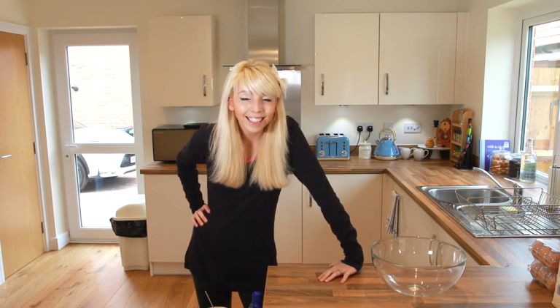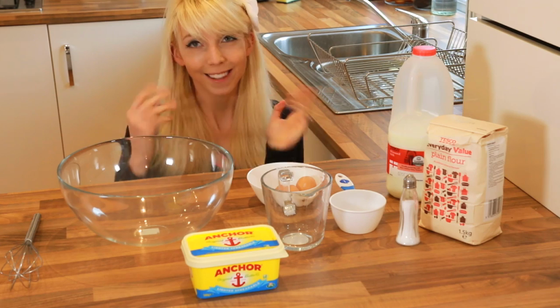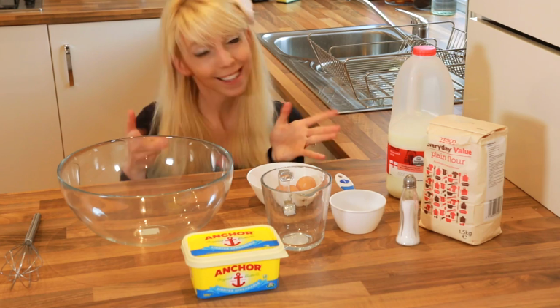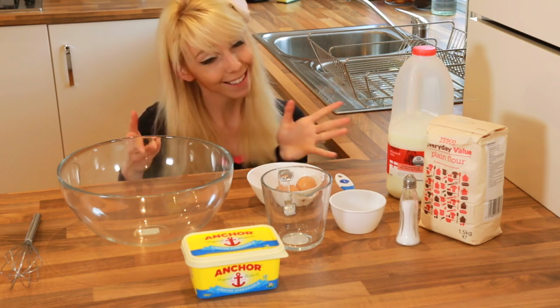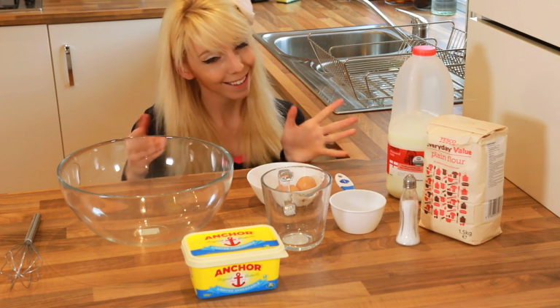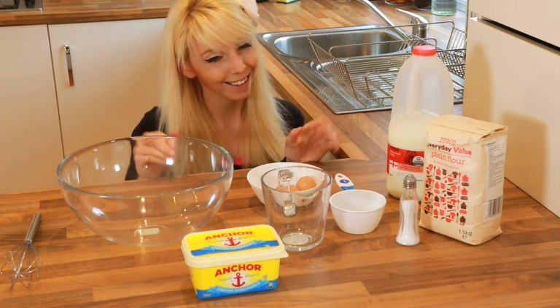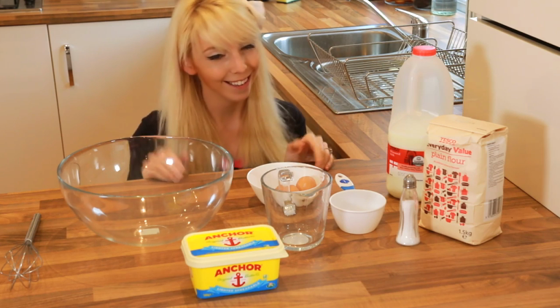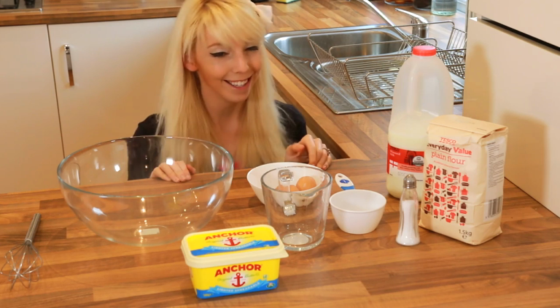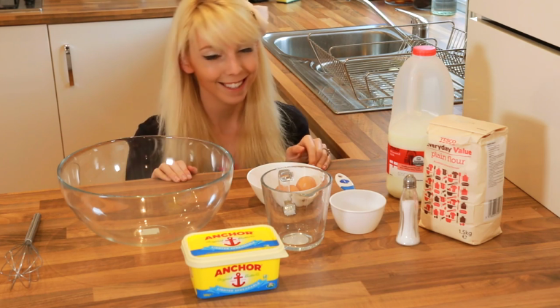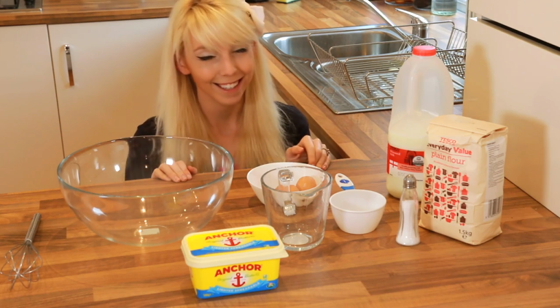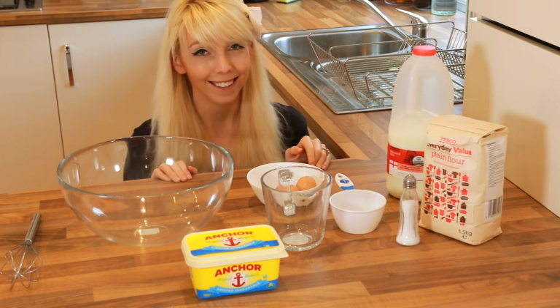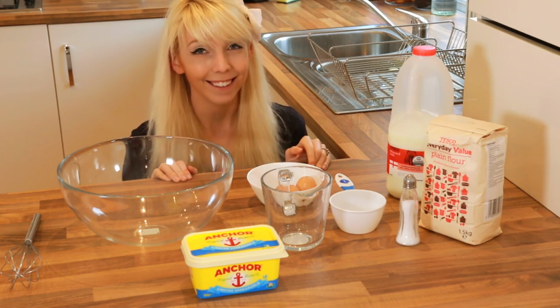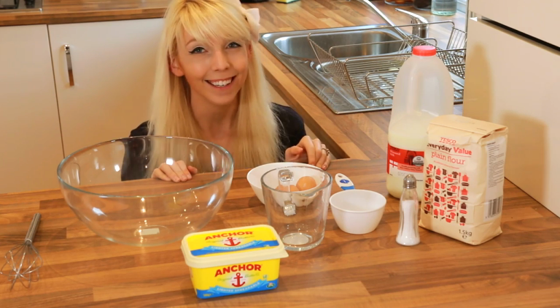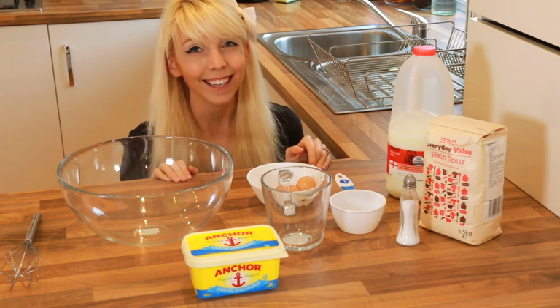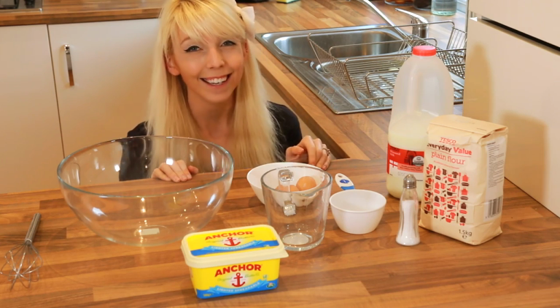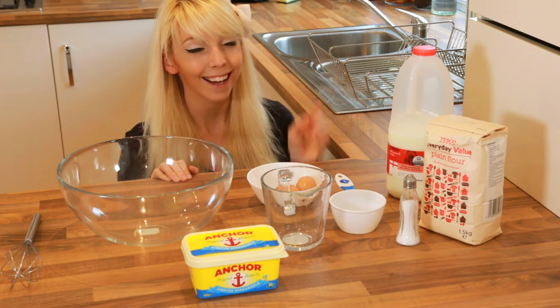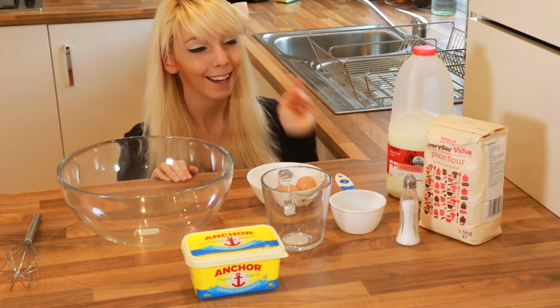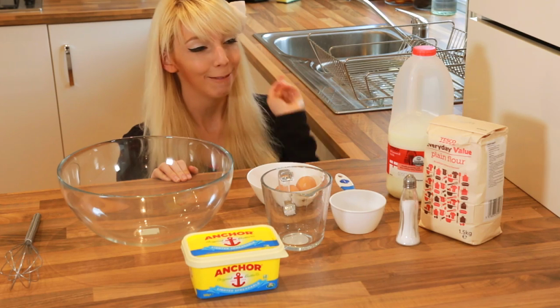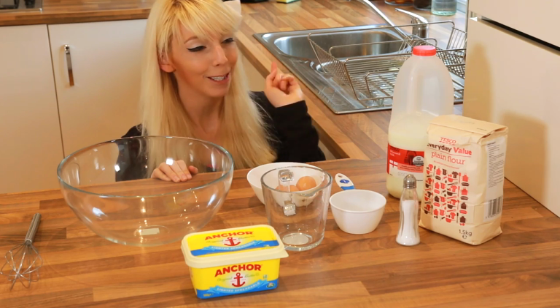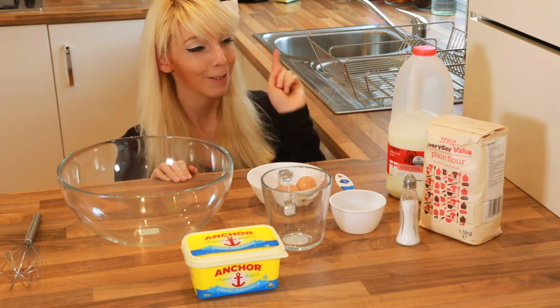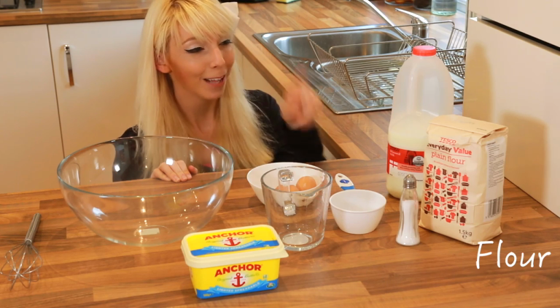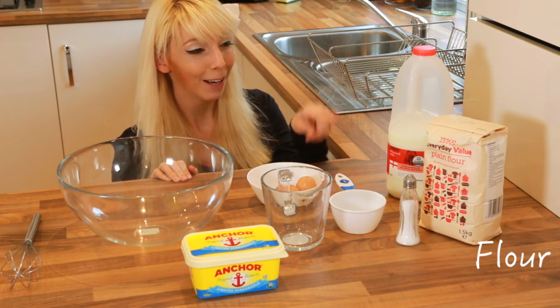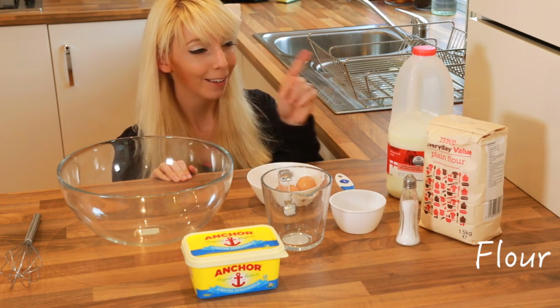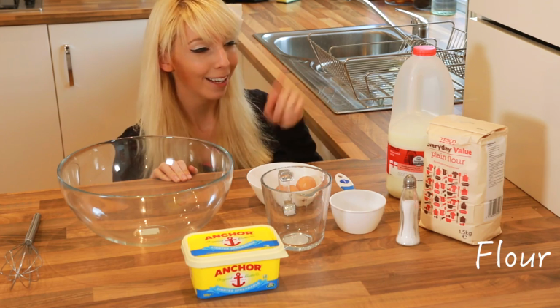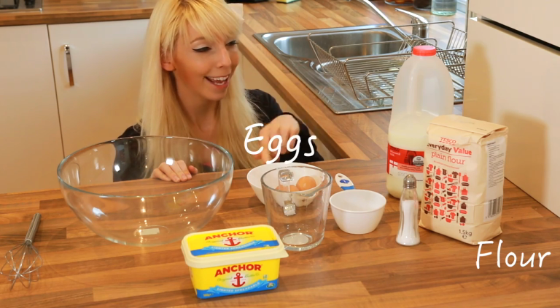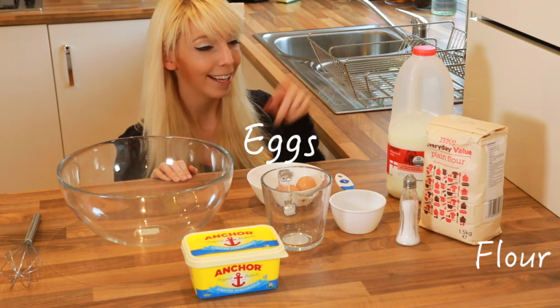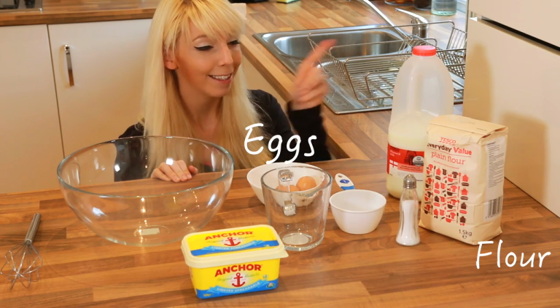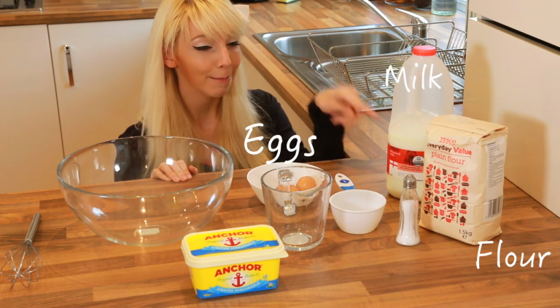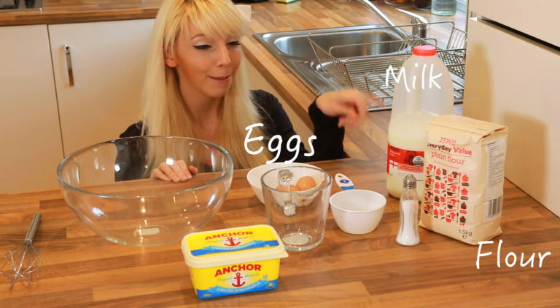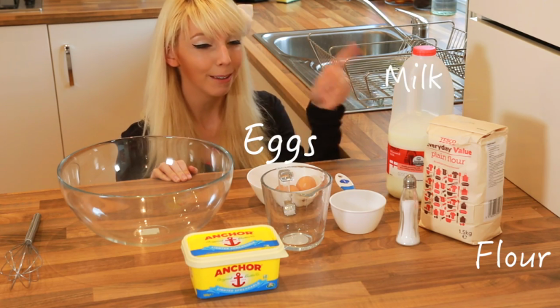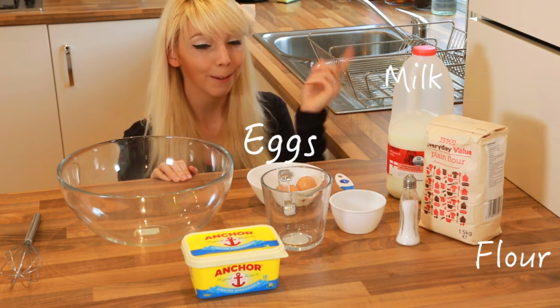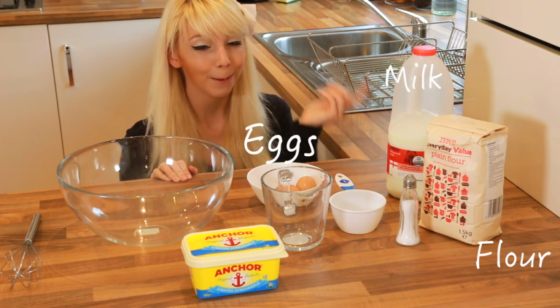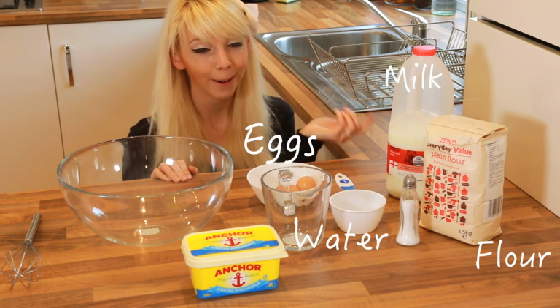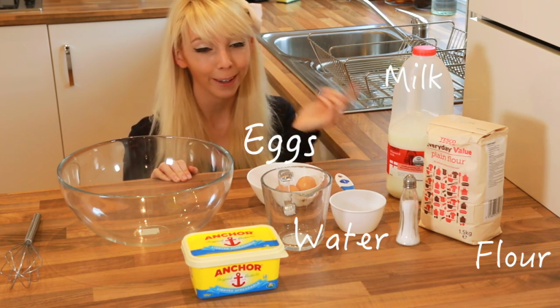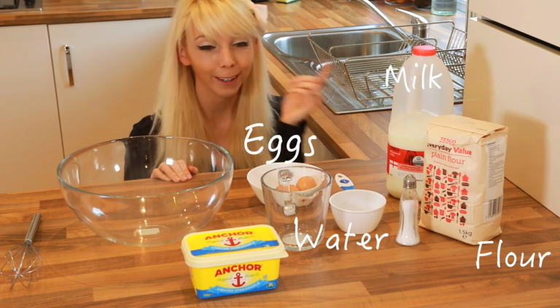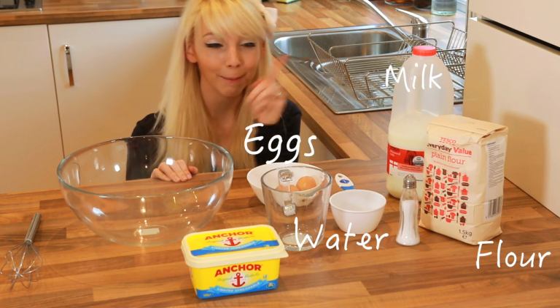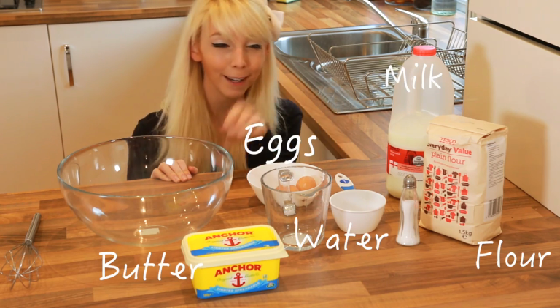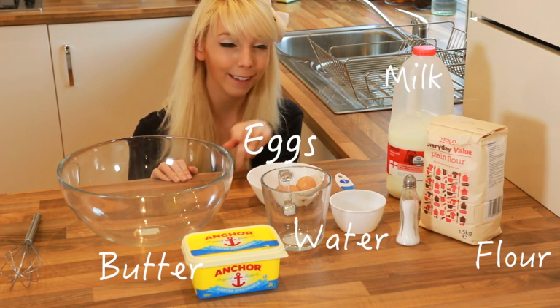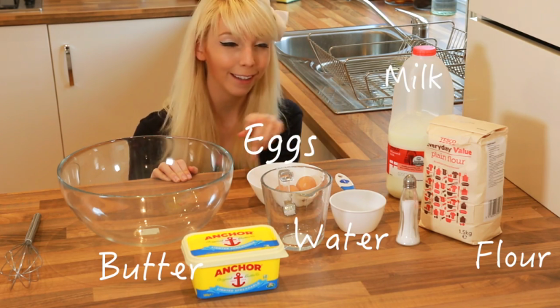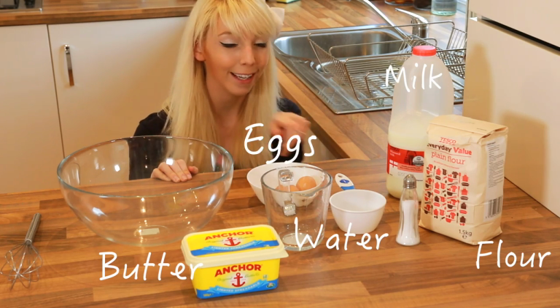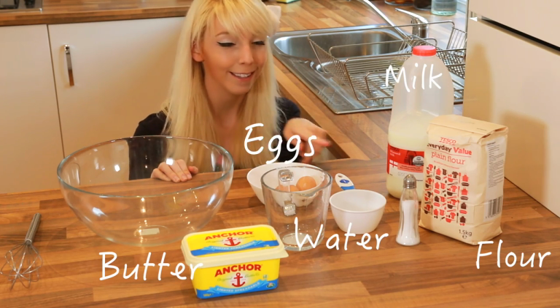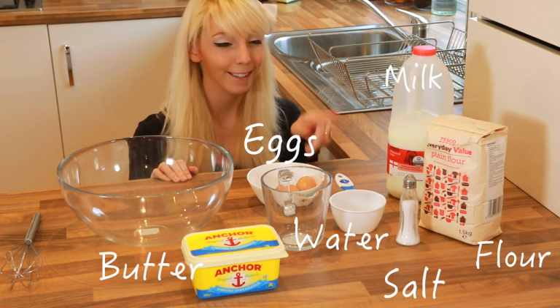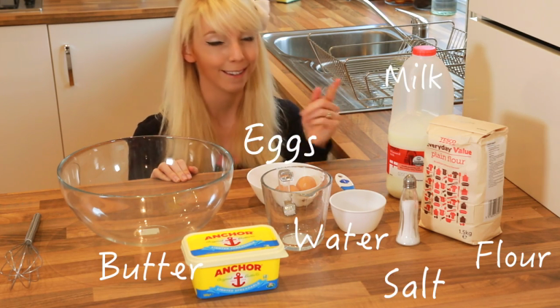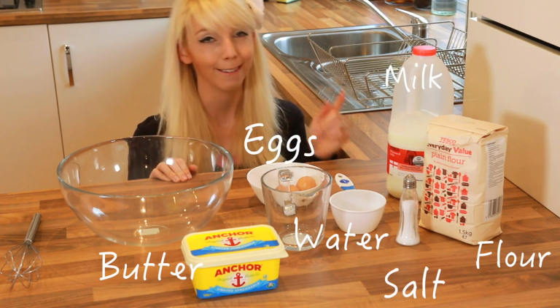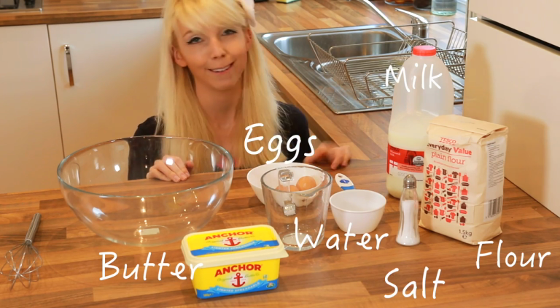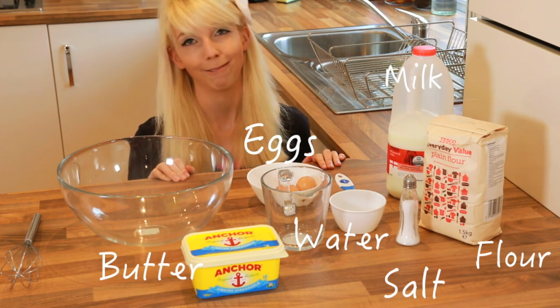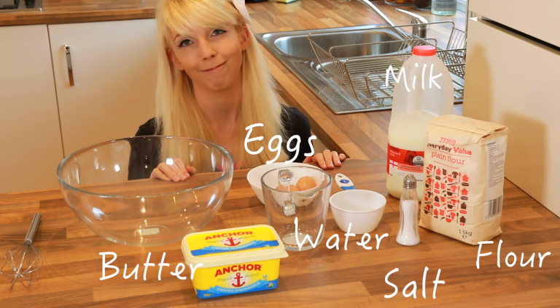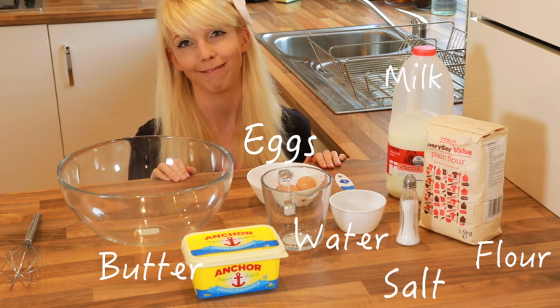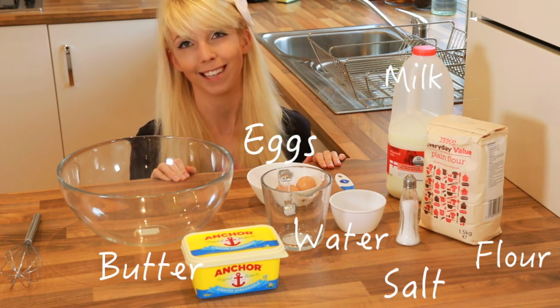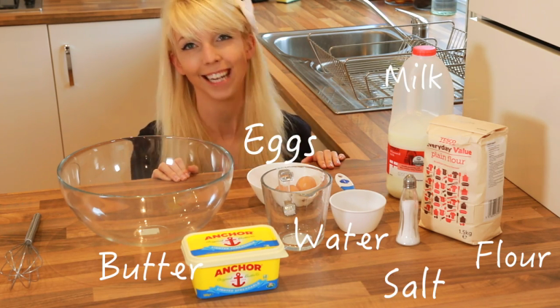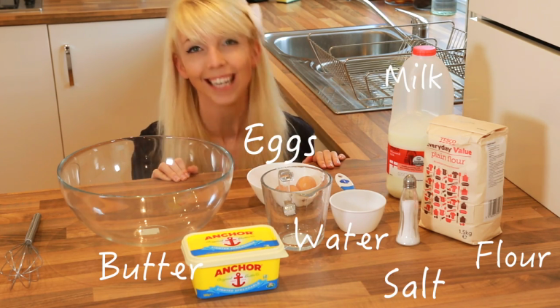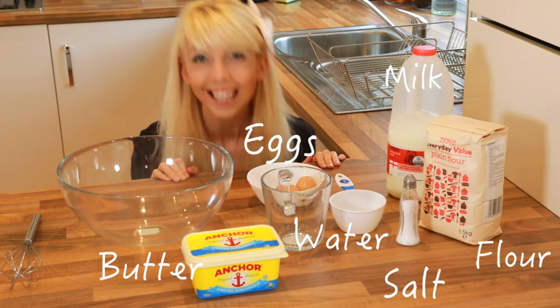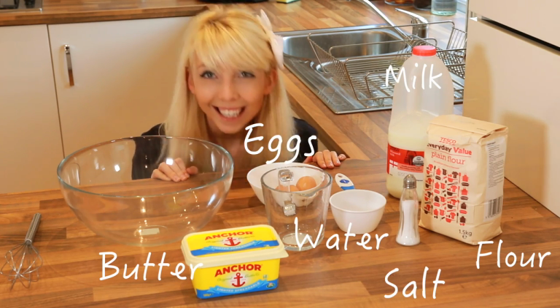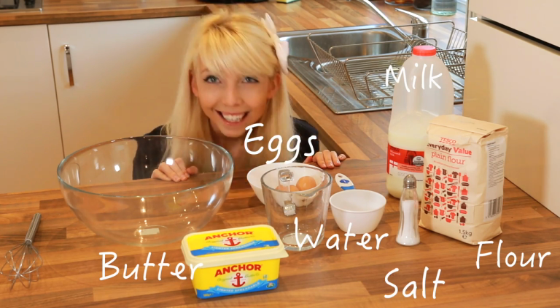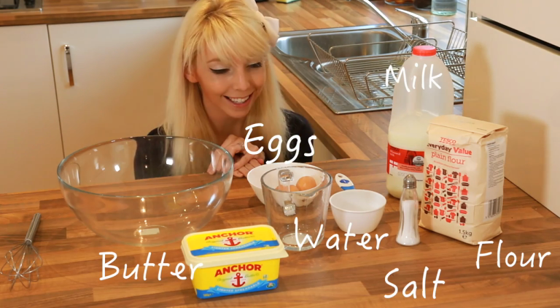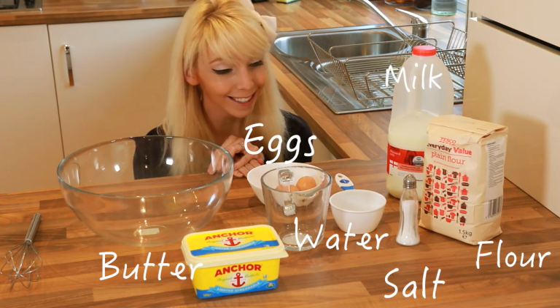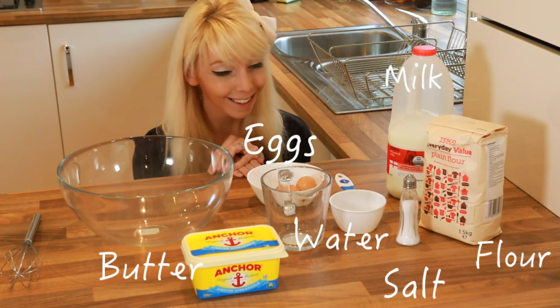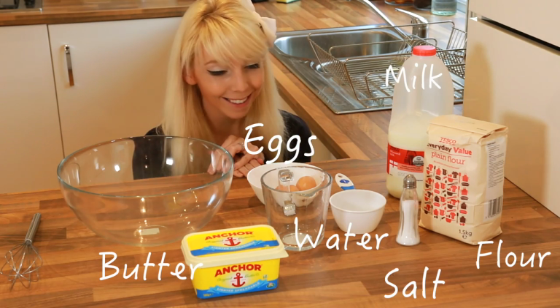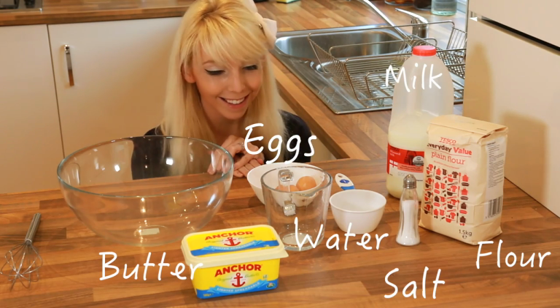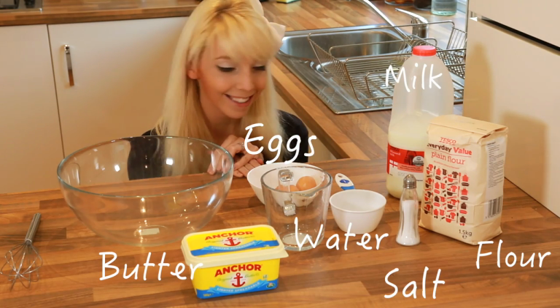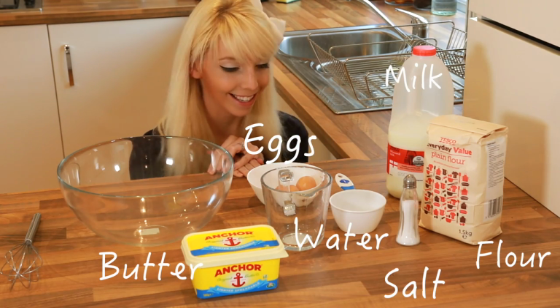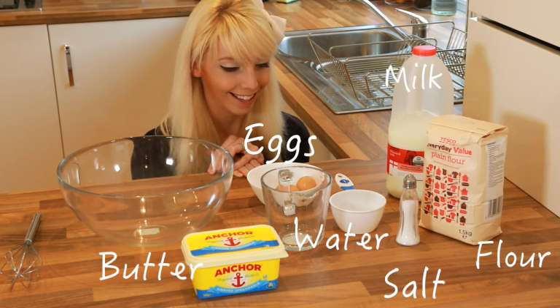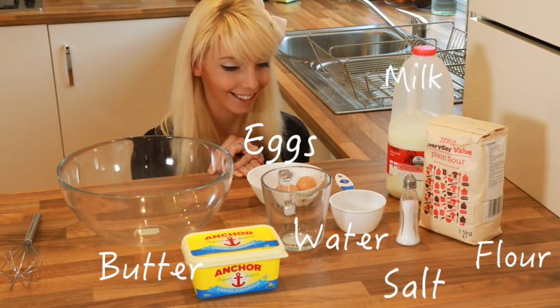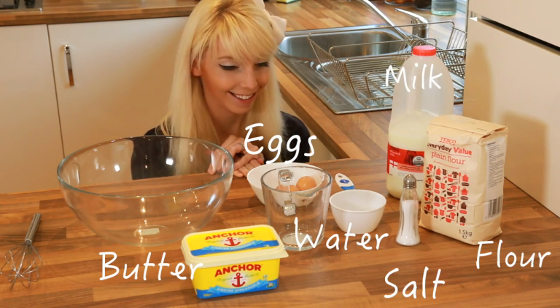So these are all the things that you'll need. Just flour, eggs, milk, water, butter, and salt. That's all that it takes.